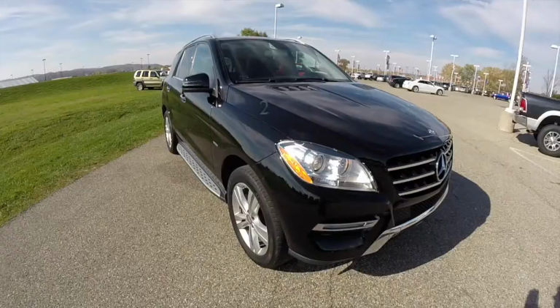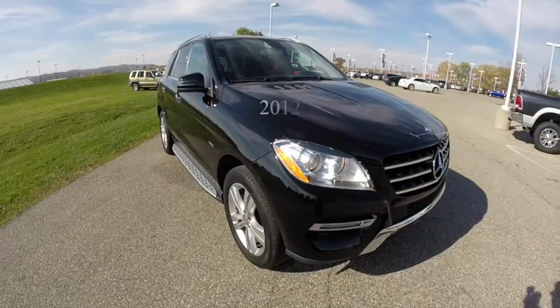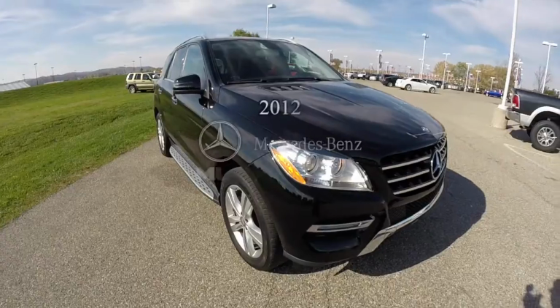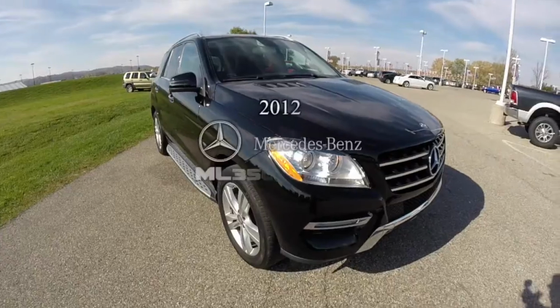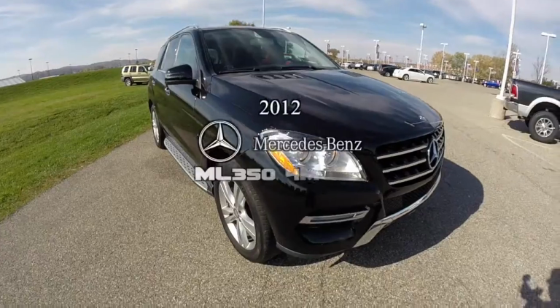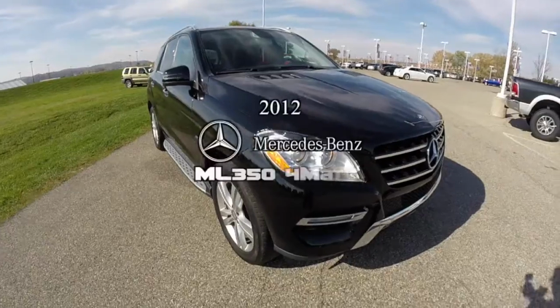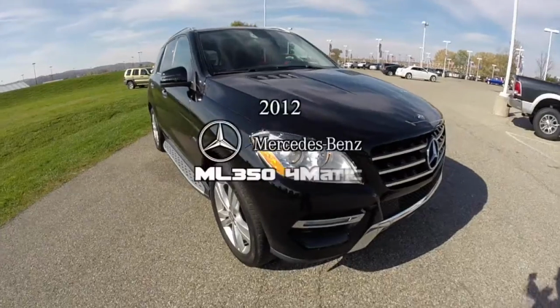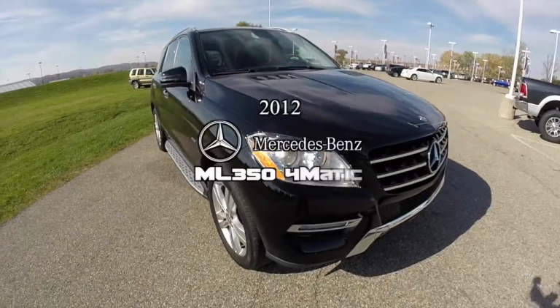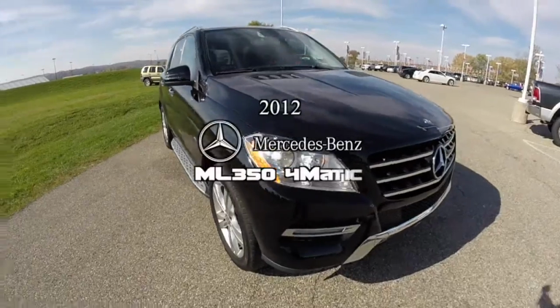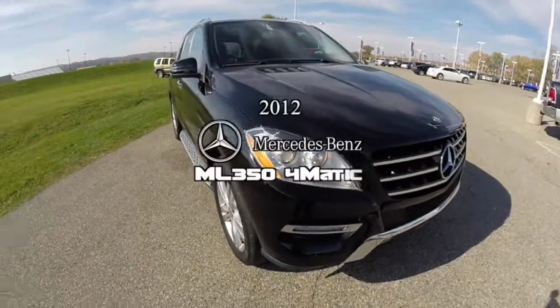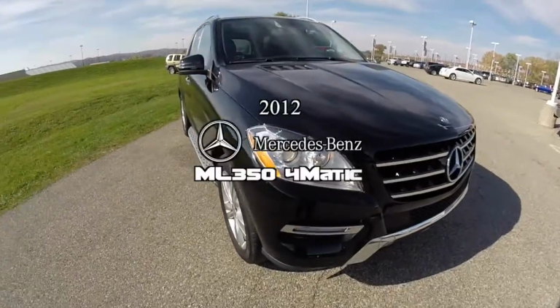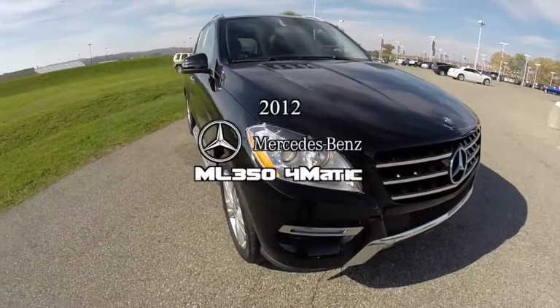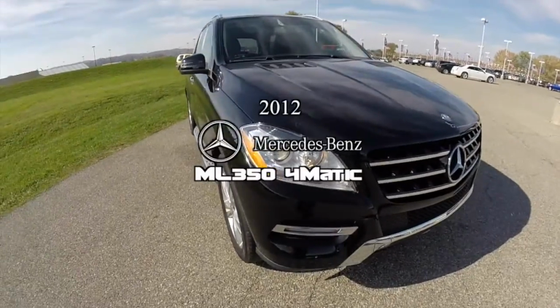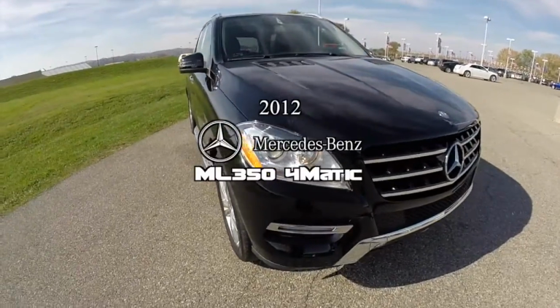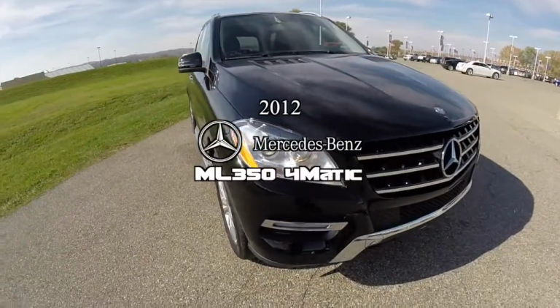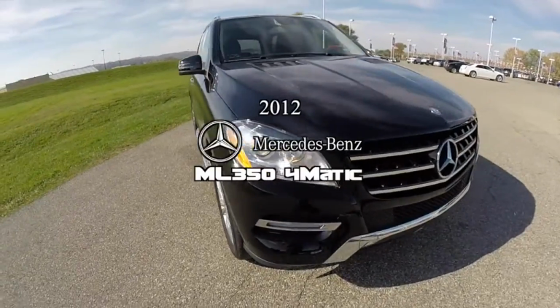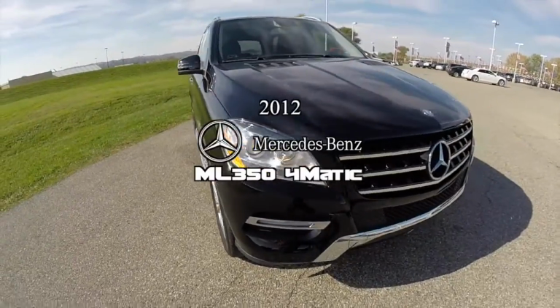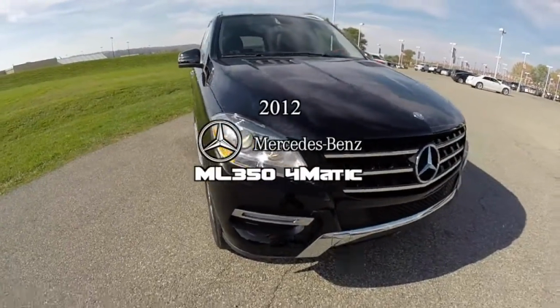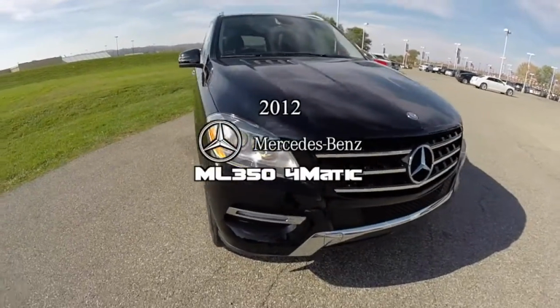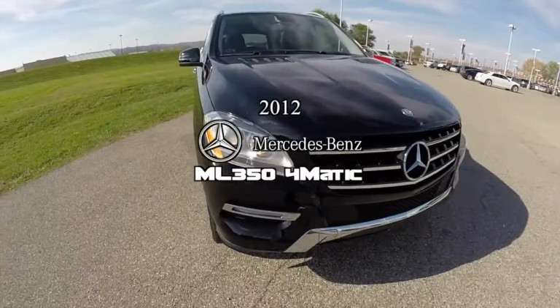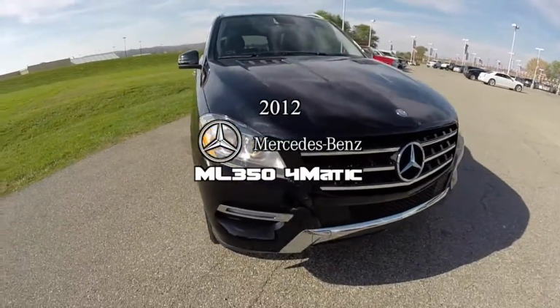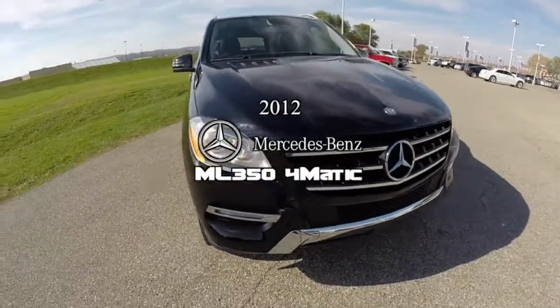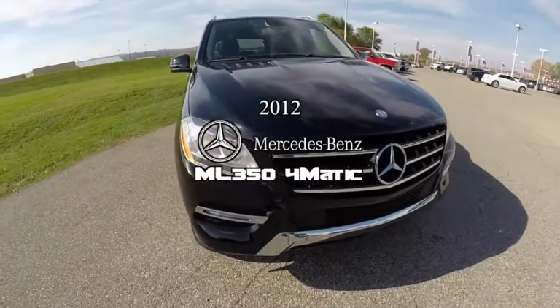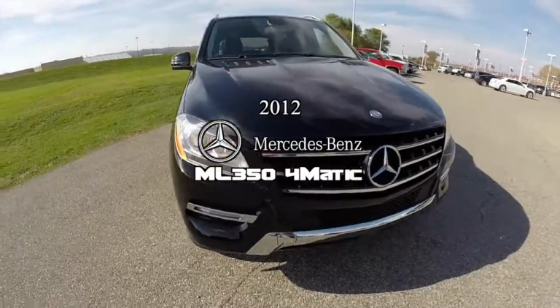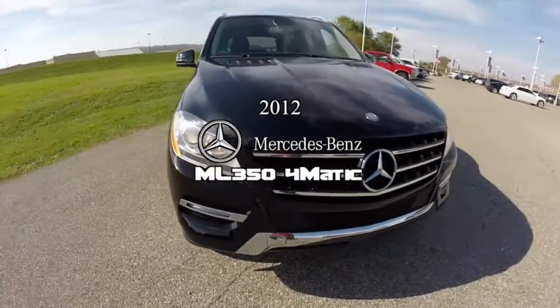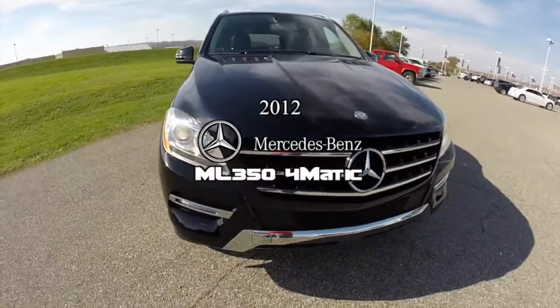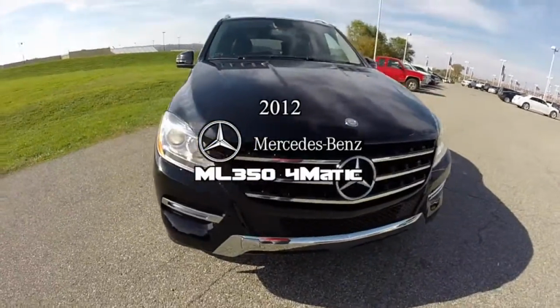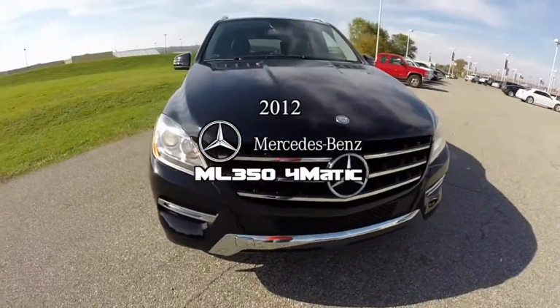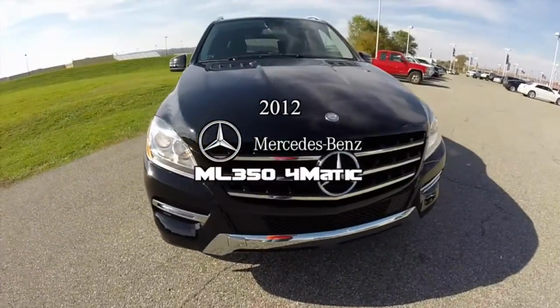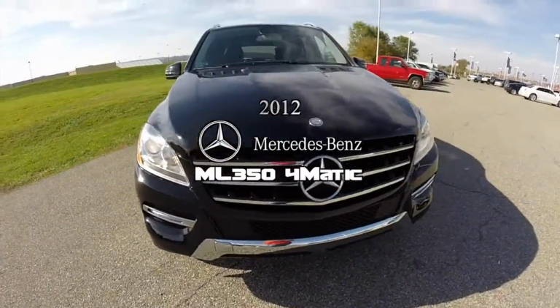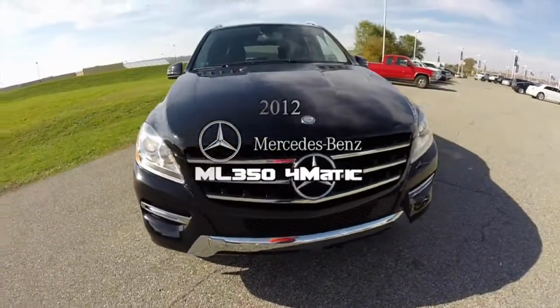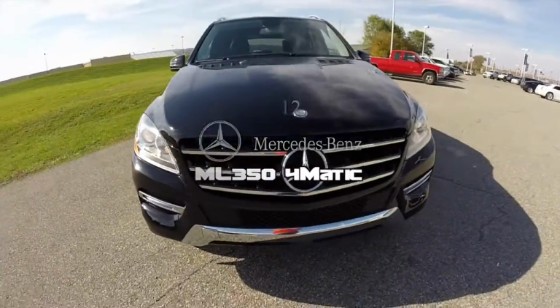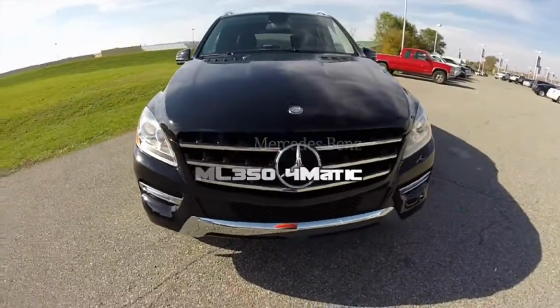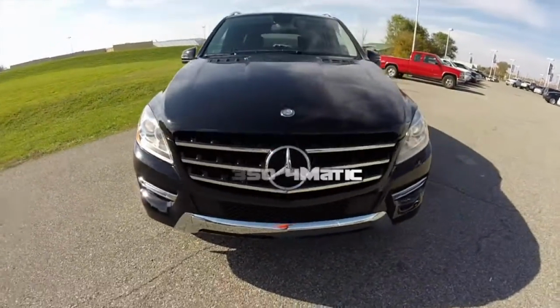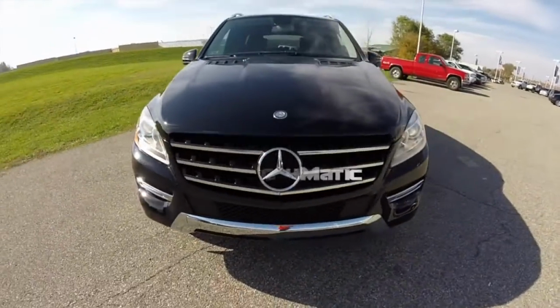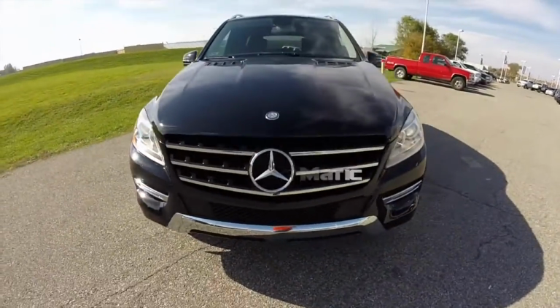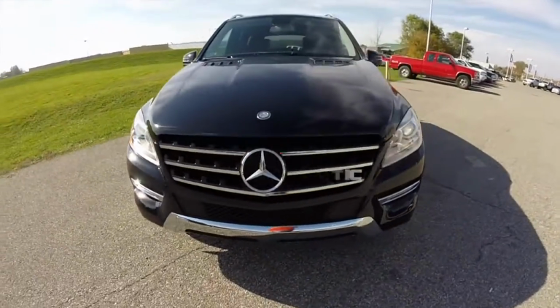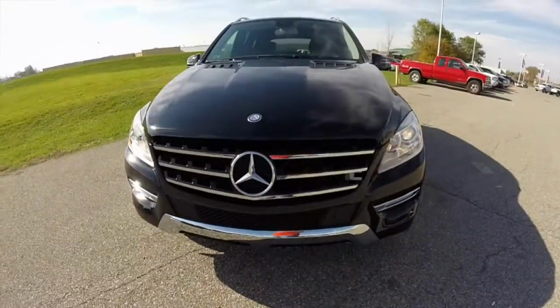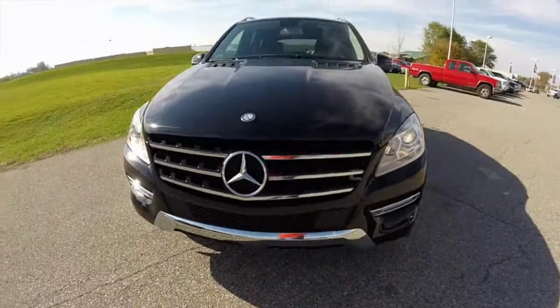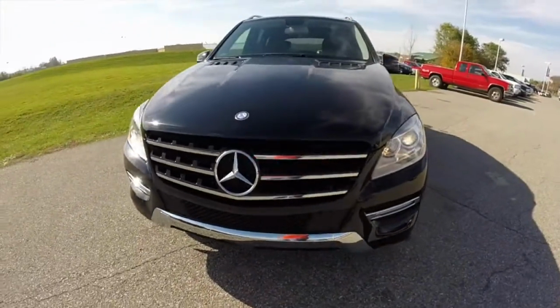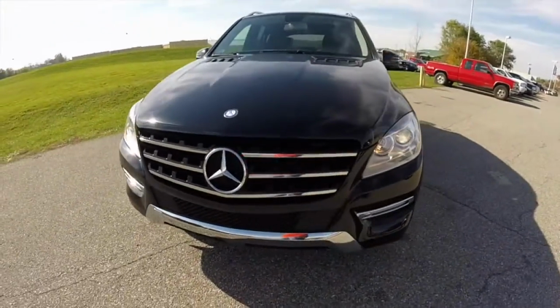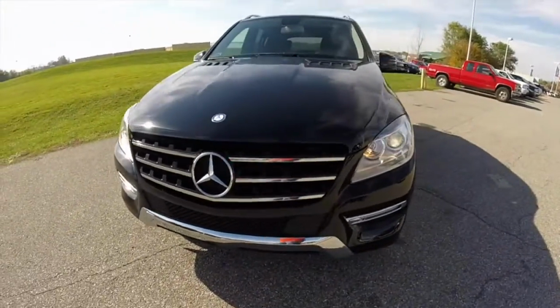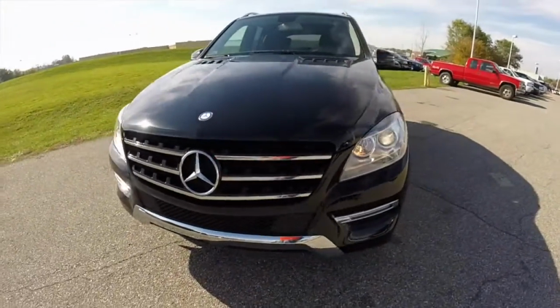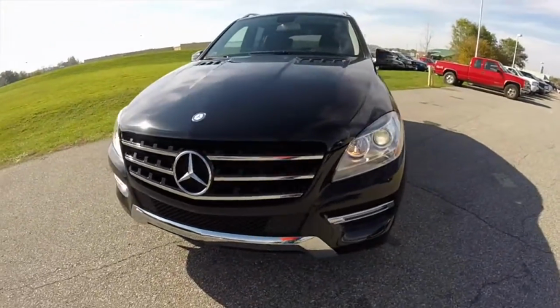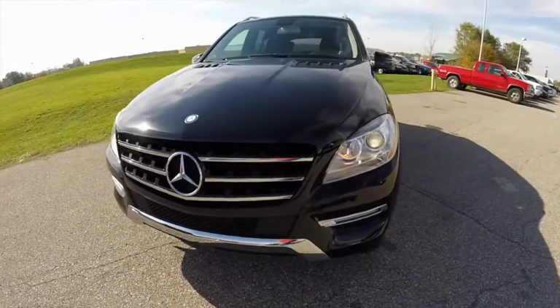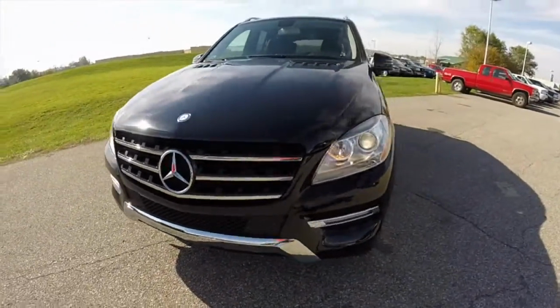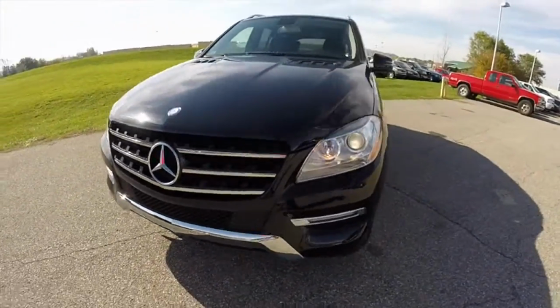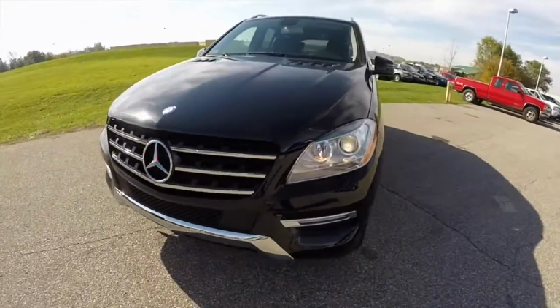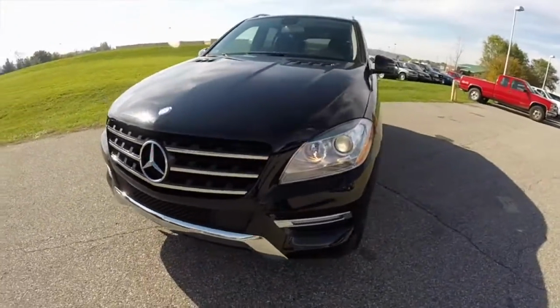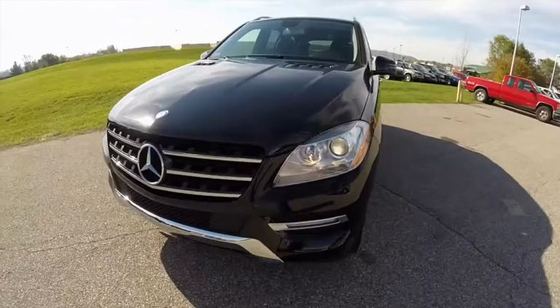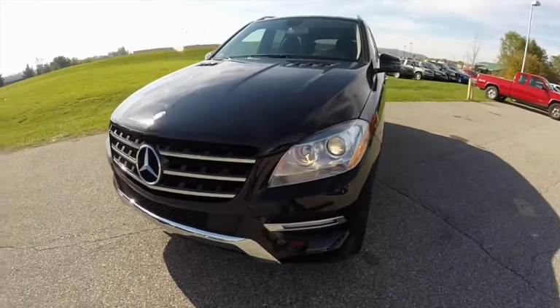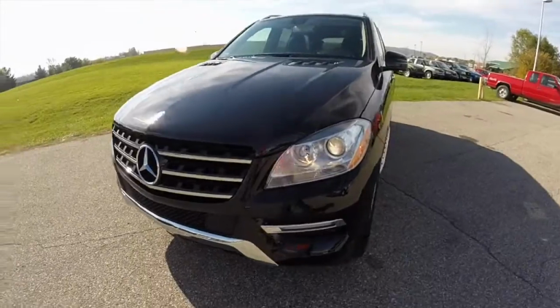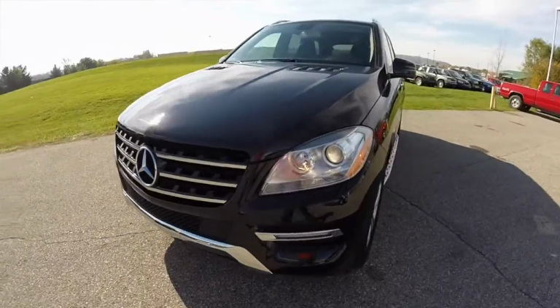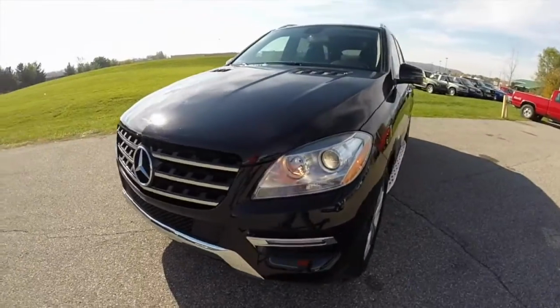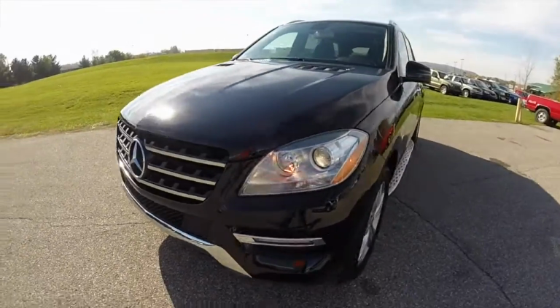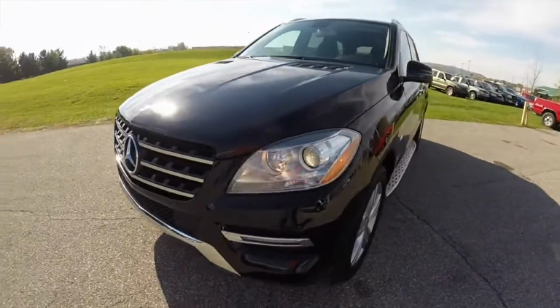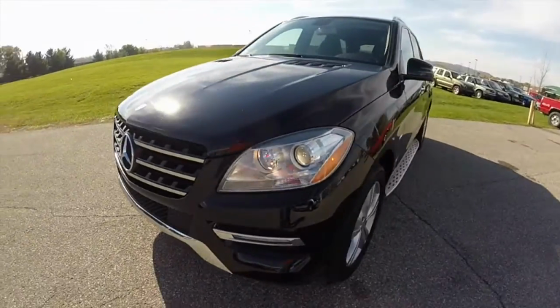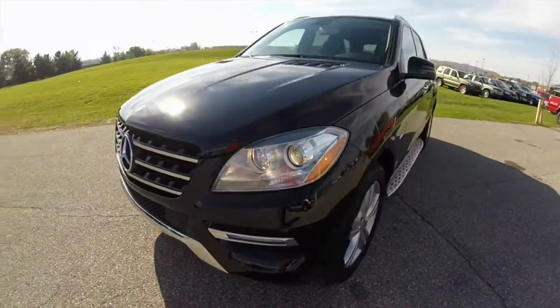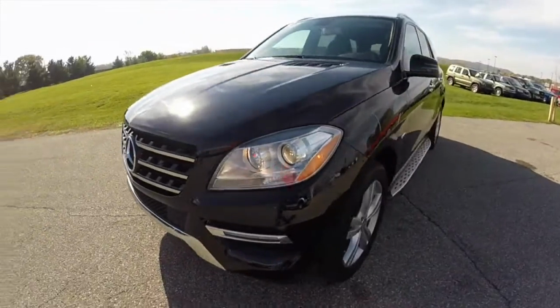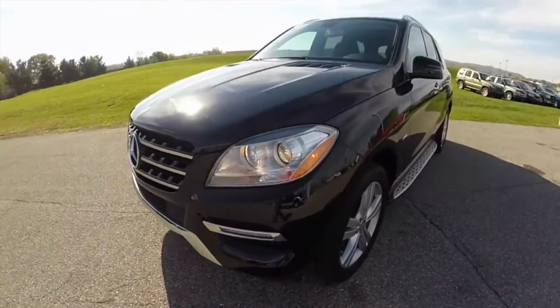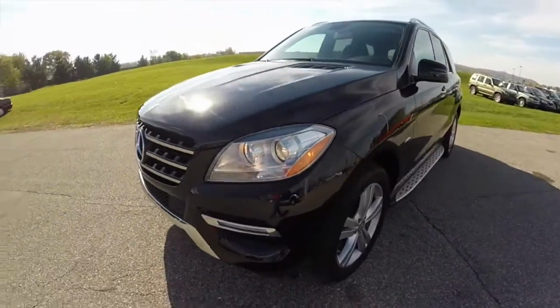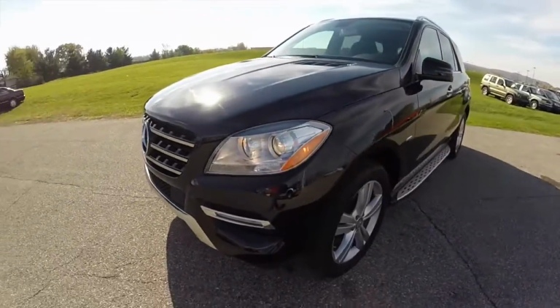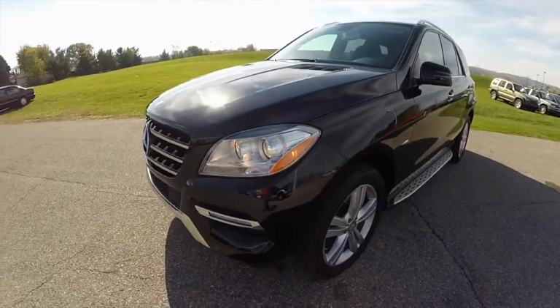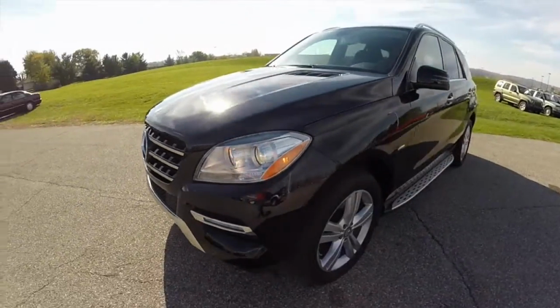Hello everyone. Today we're going to take a quick walk-around look at this 2012 Mercedes-Benz ML350.